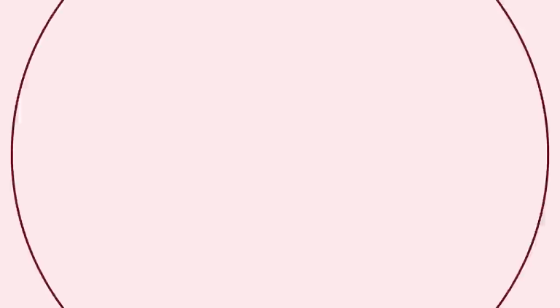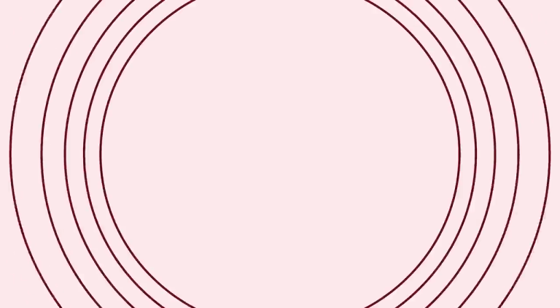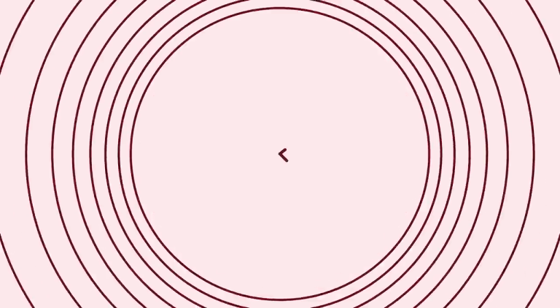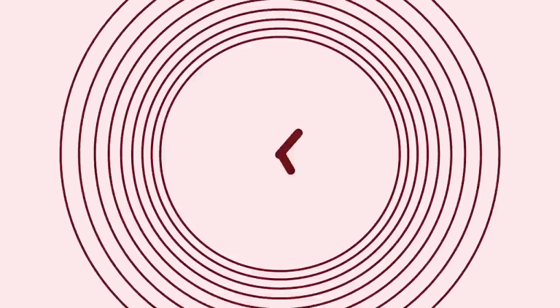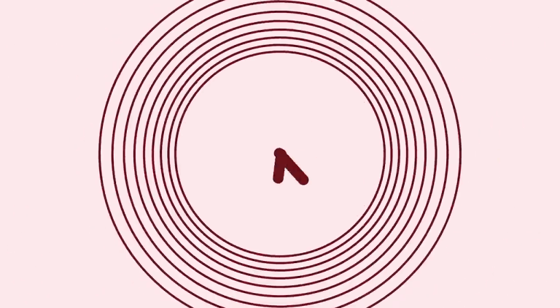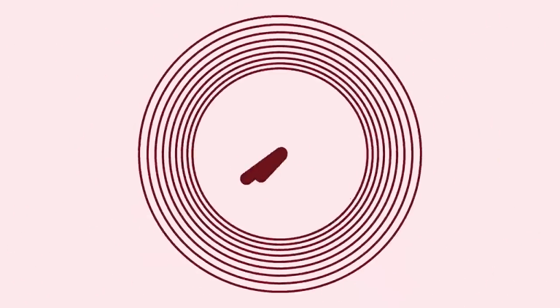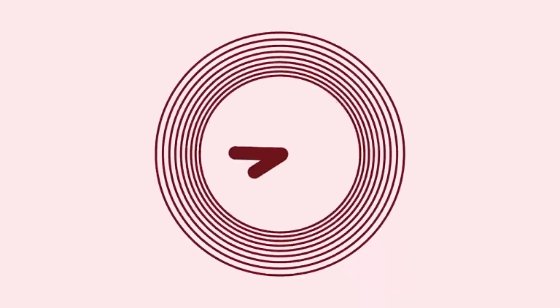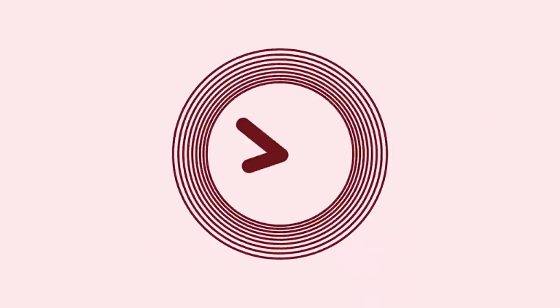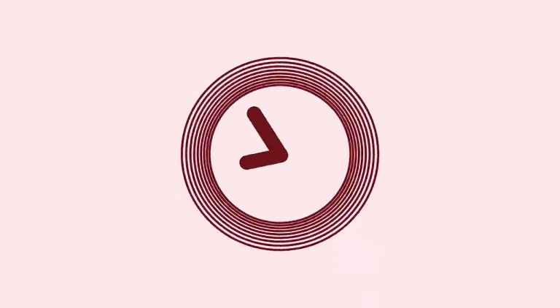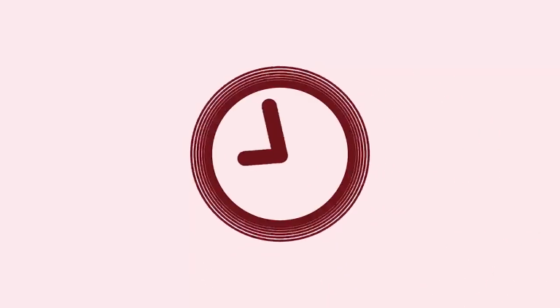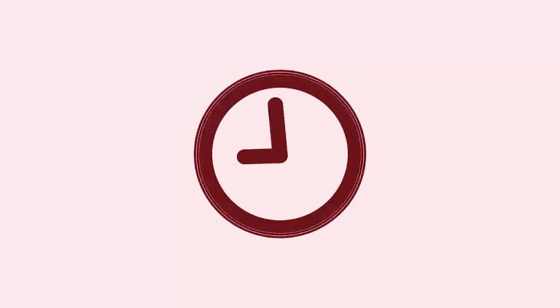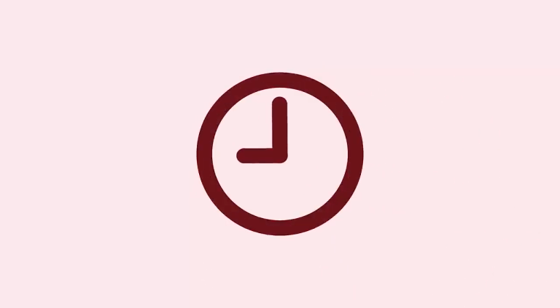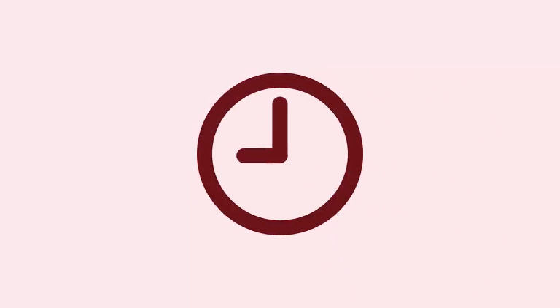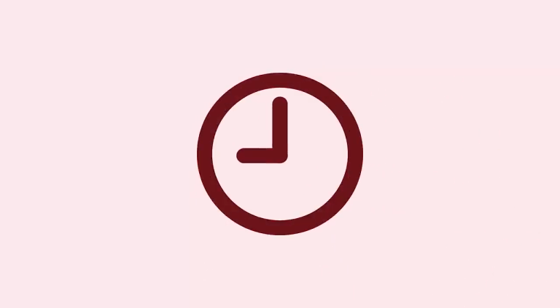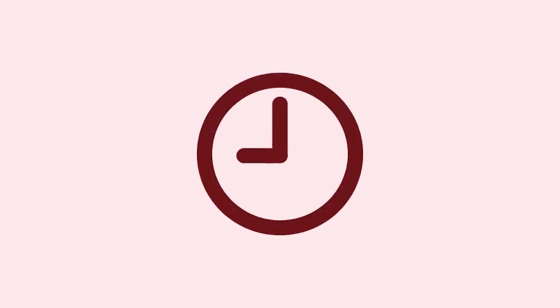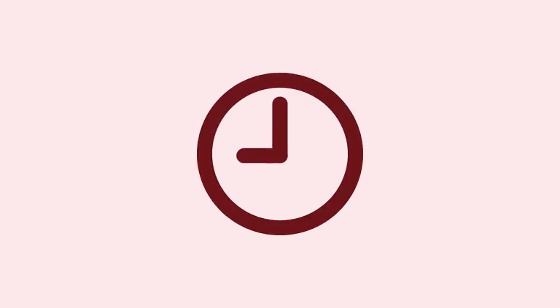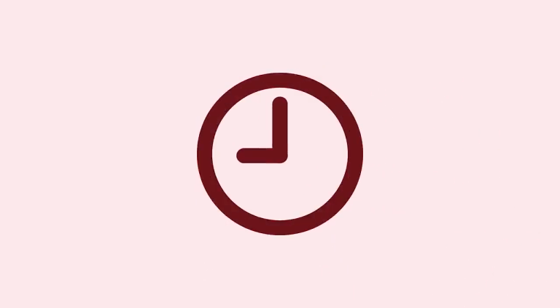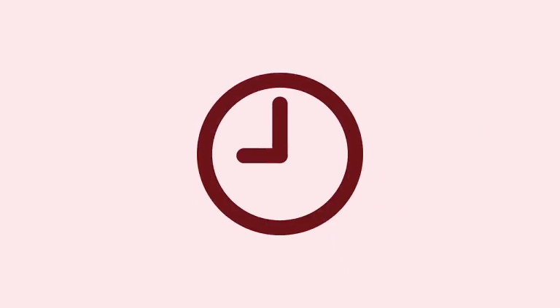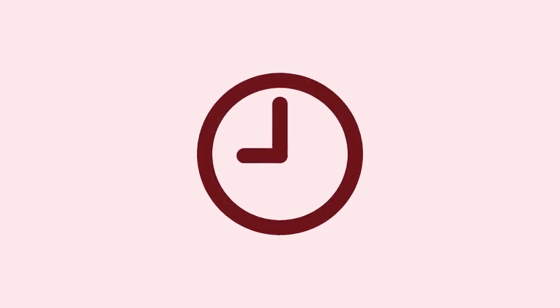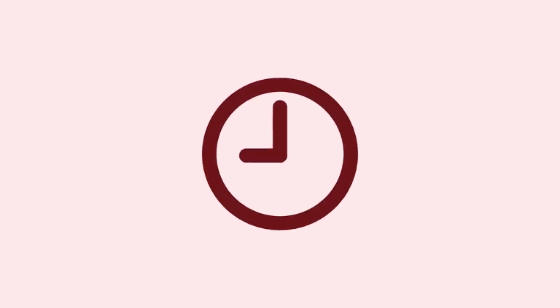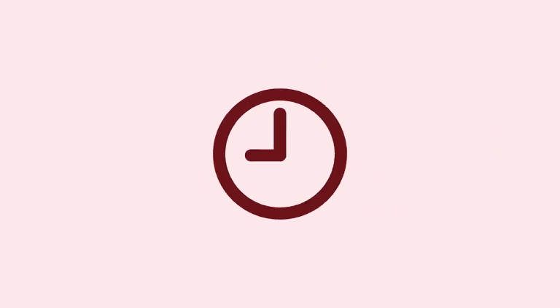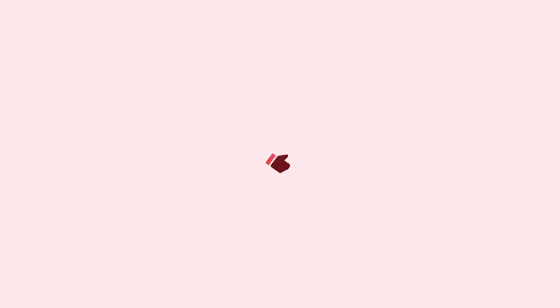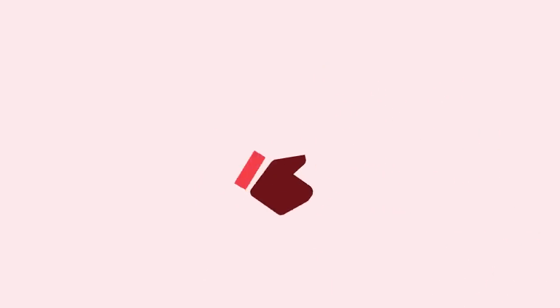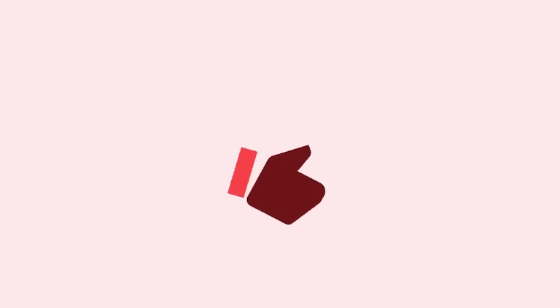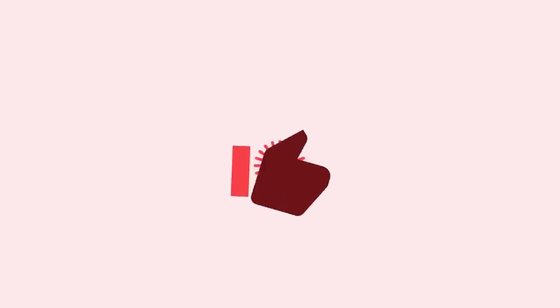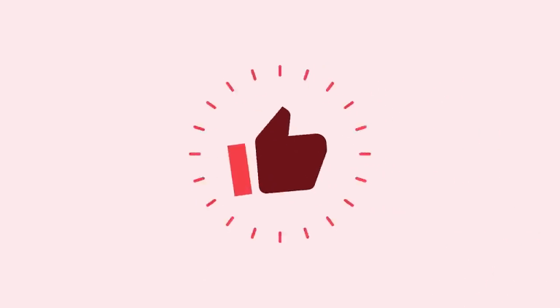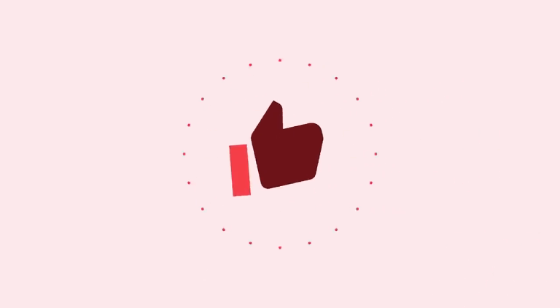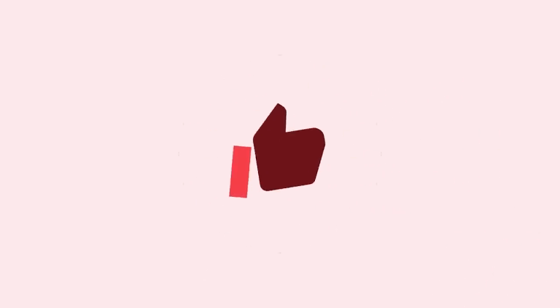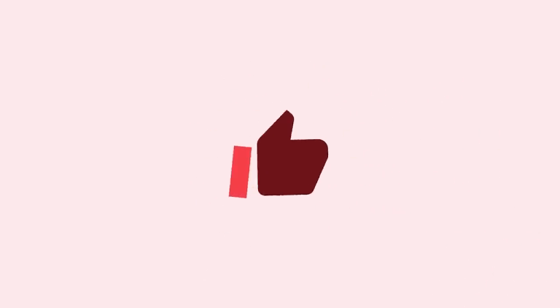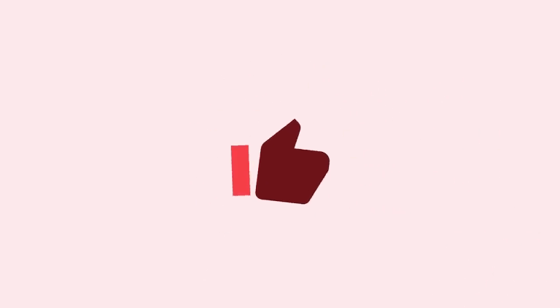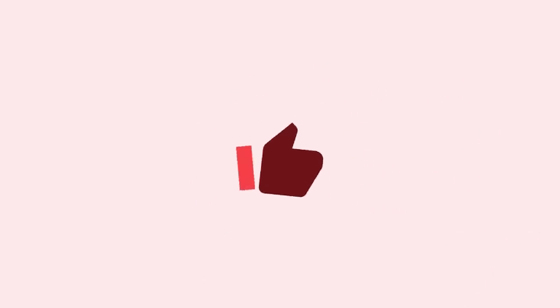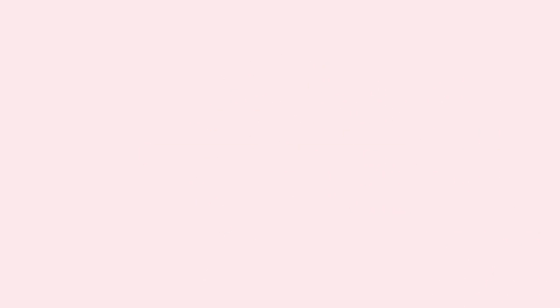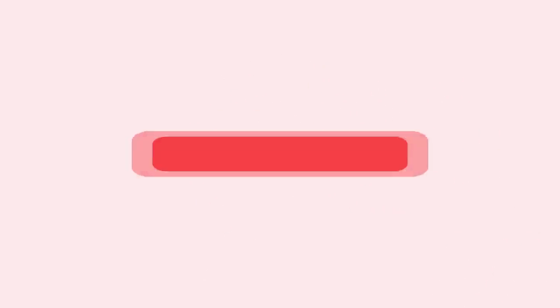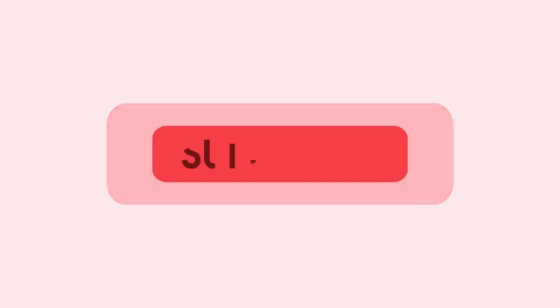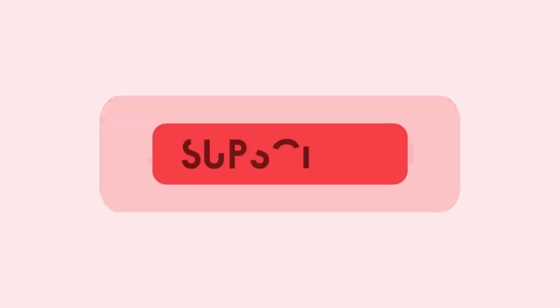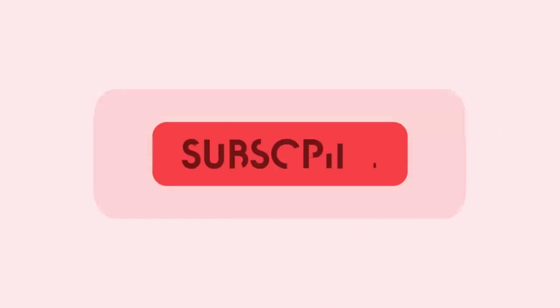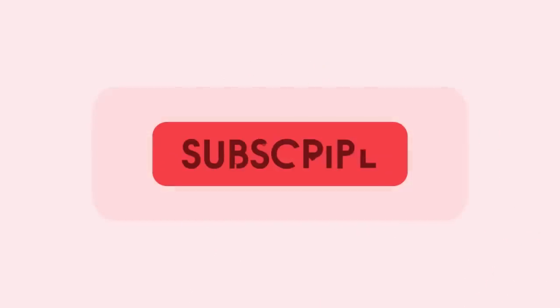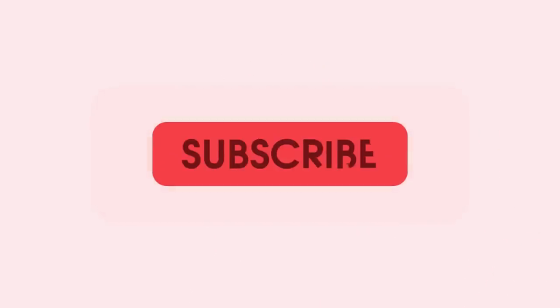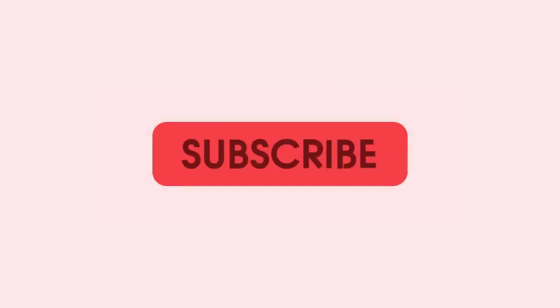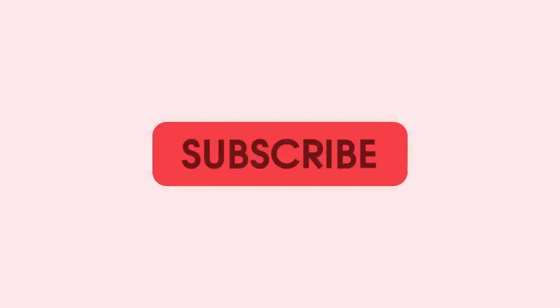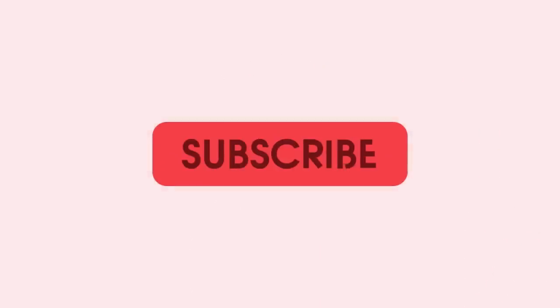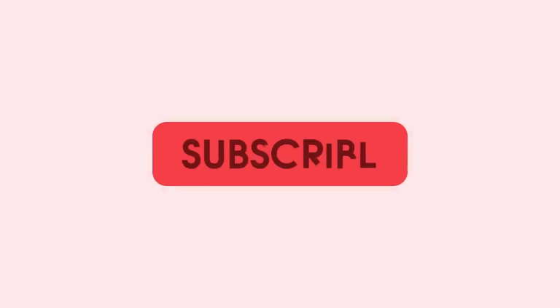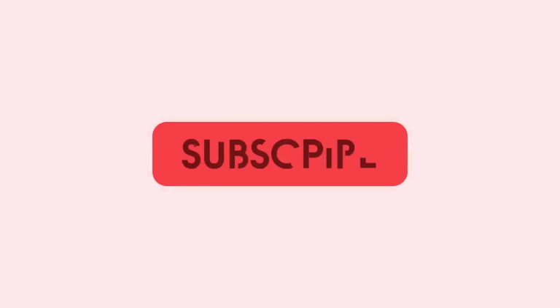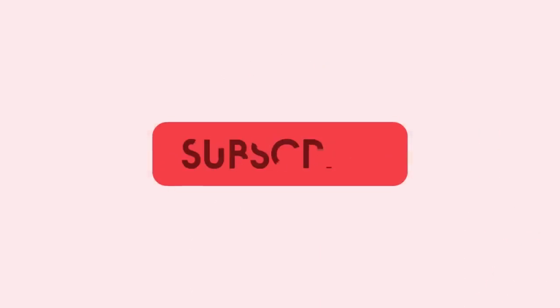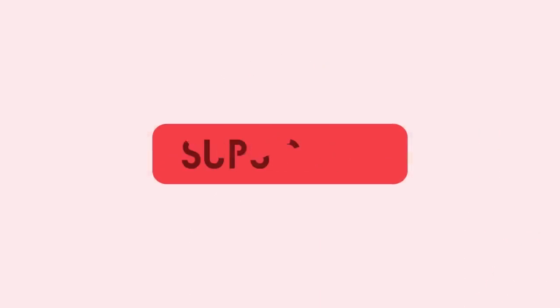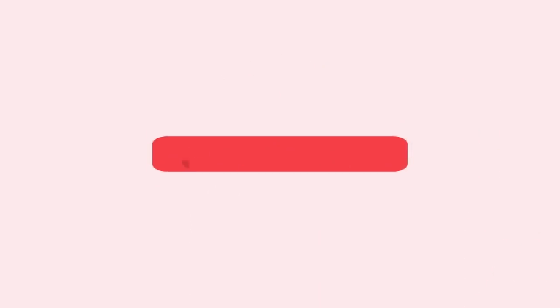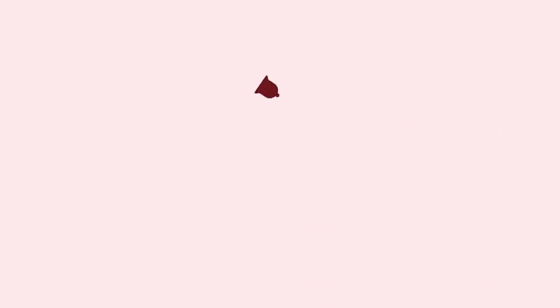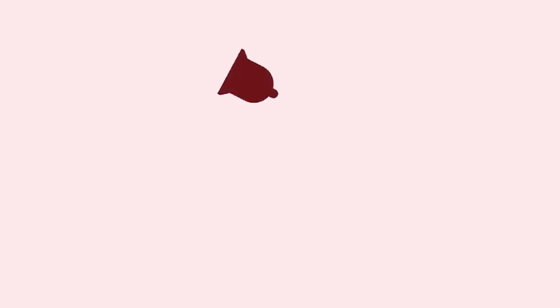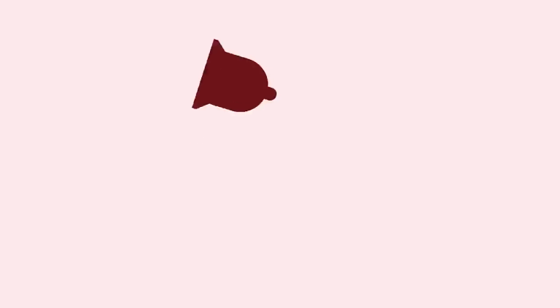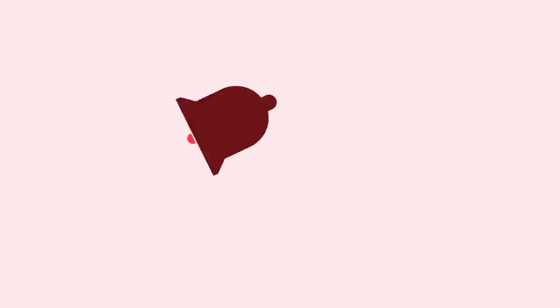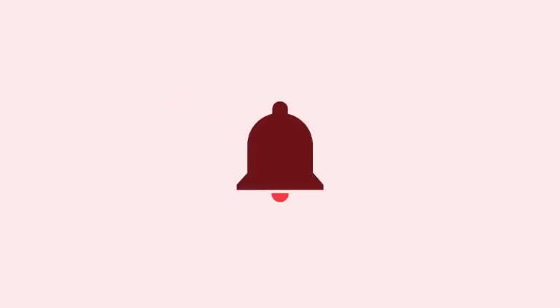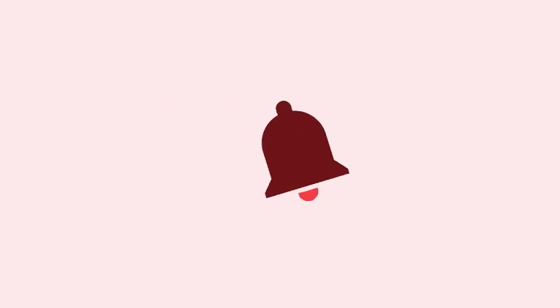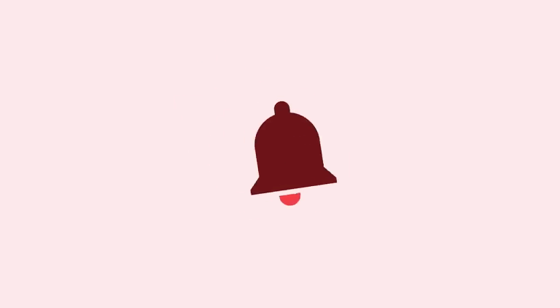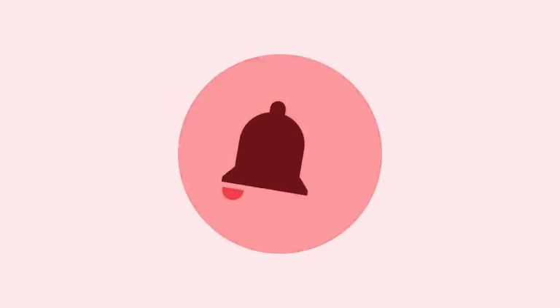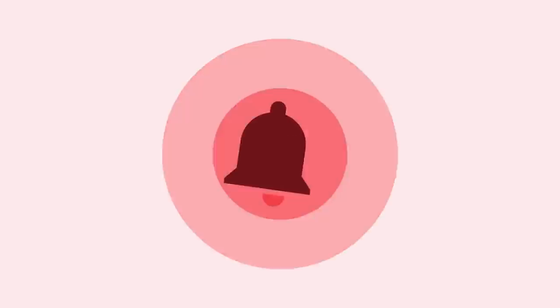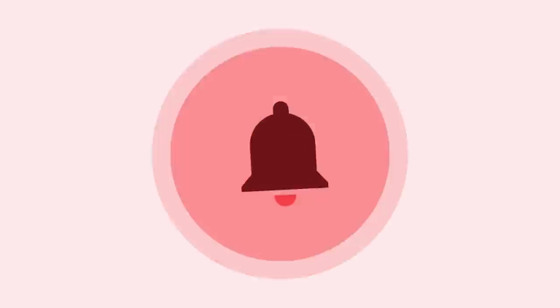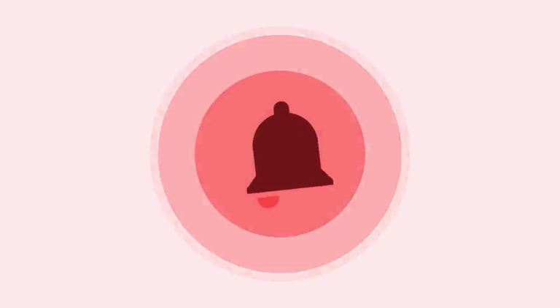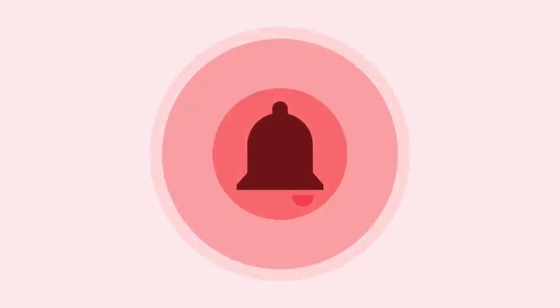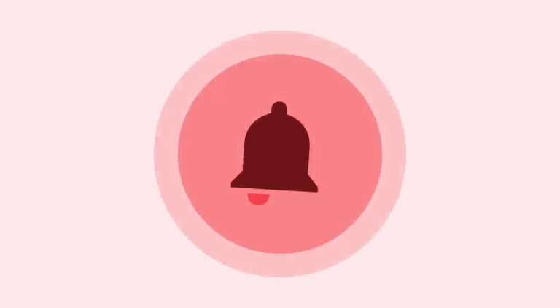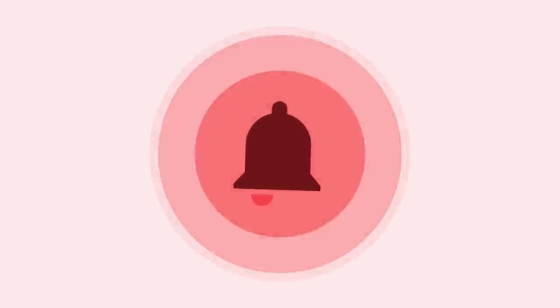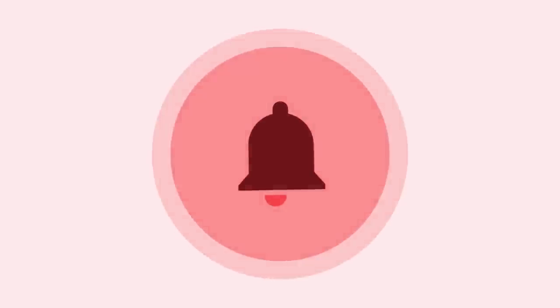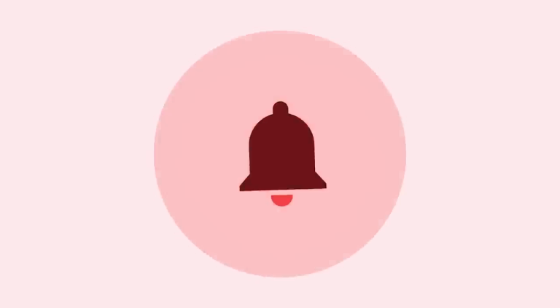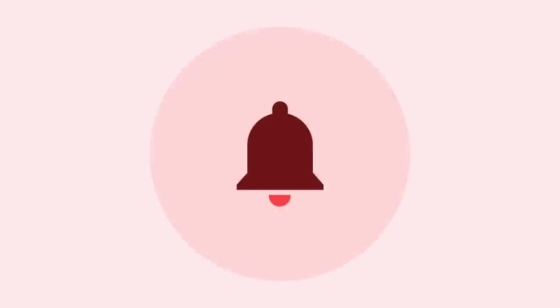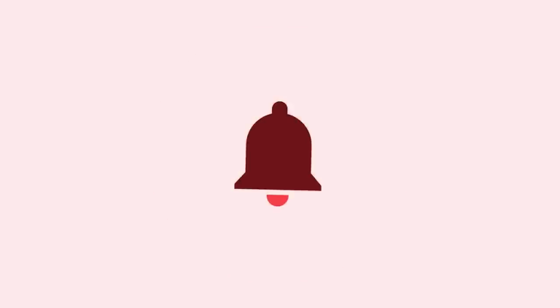Thanks for watching 9to5Toys! Be sure to like, subscribe, and hit that bell icon so you don't miss any upcoming videos.